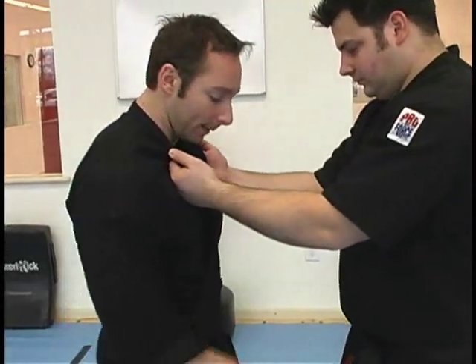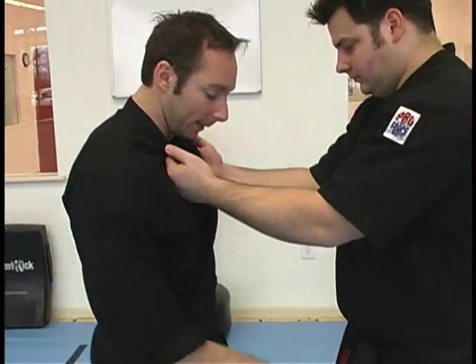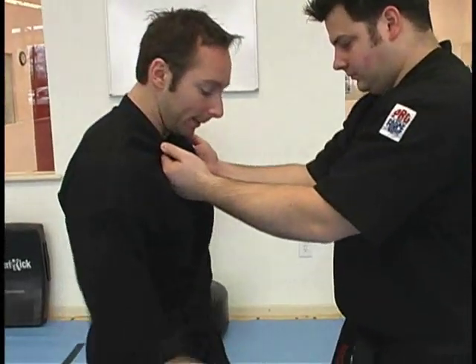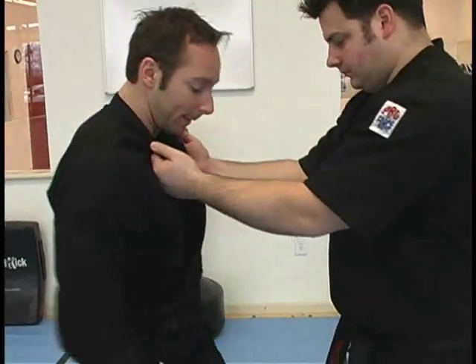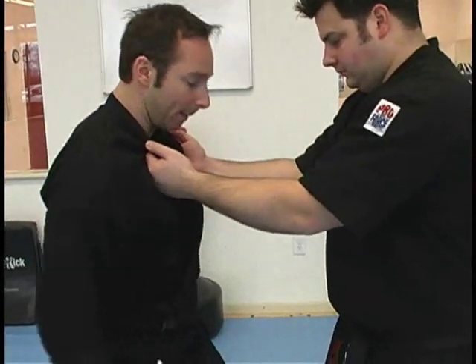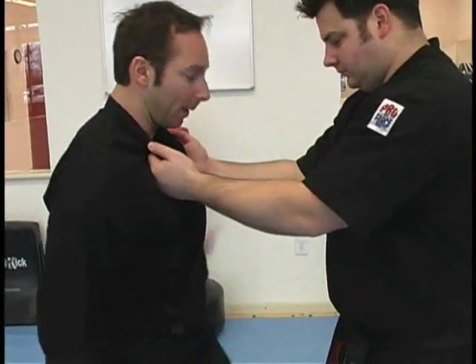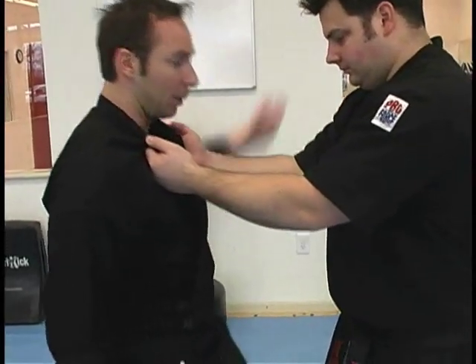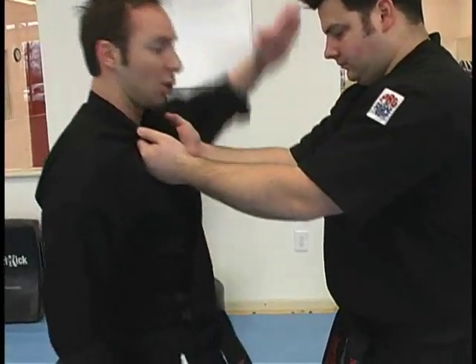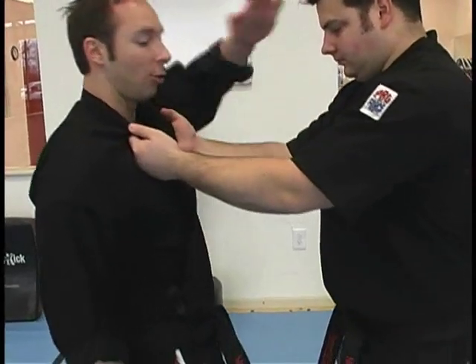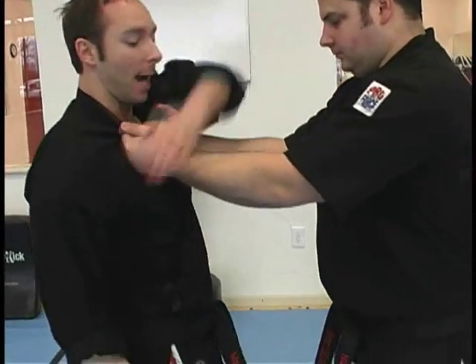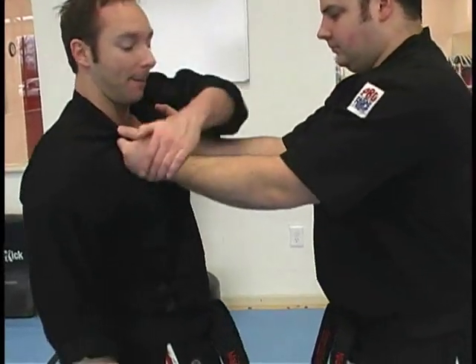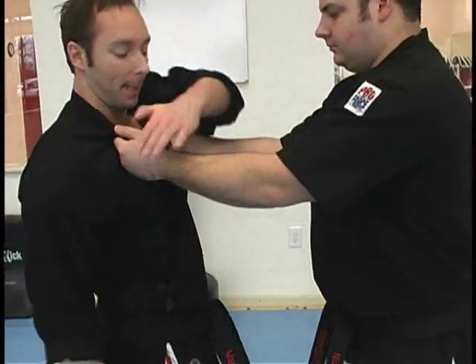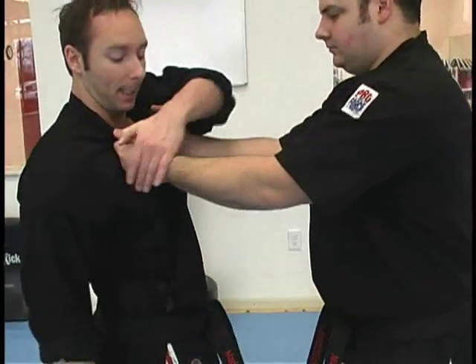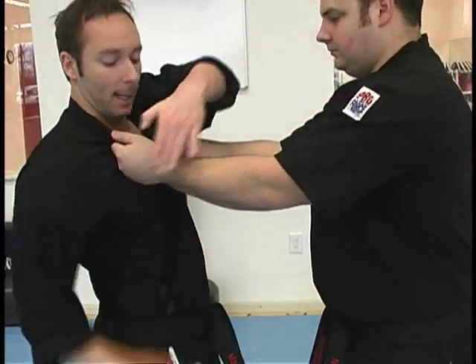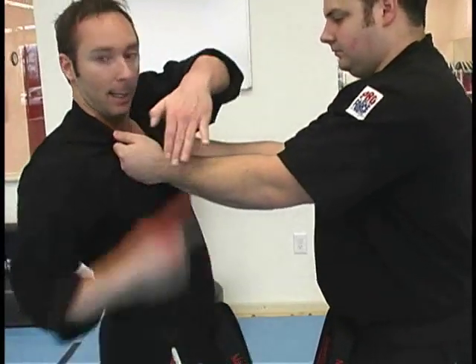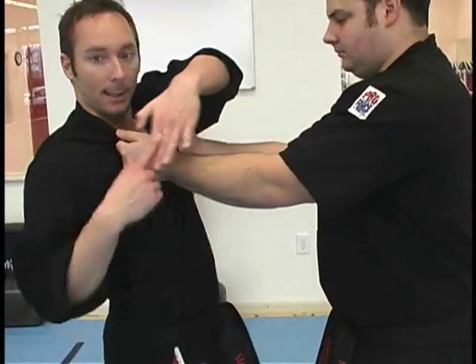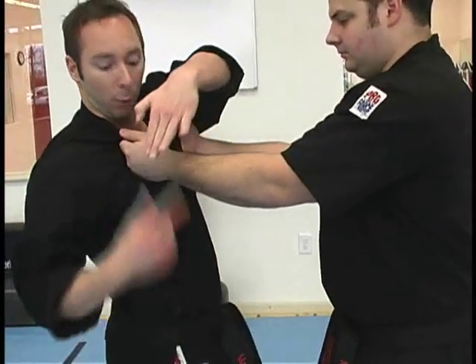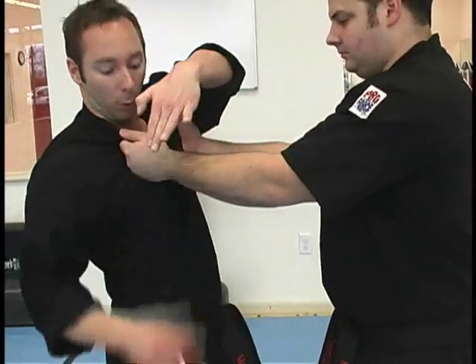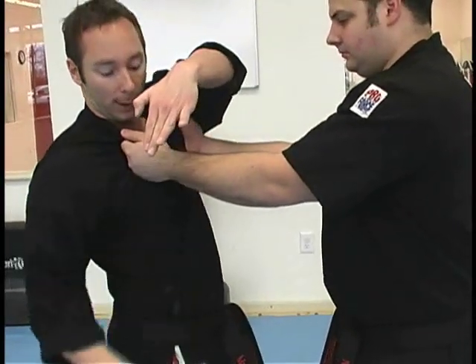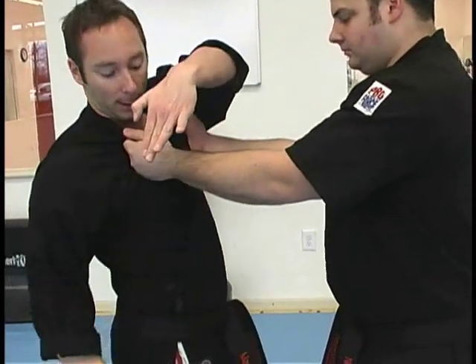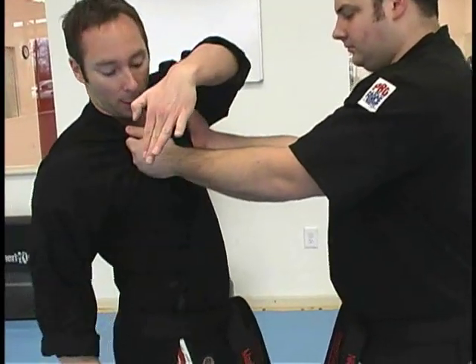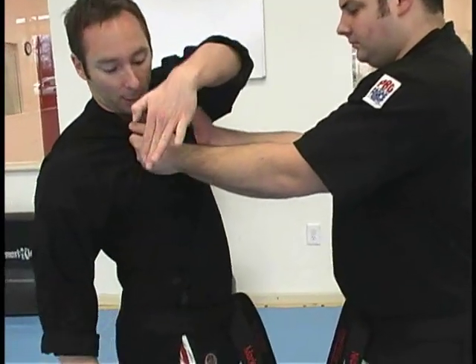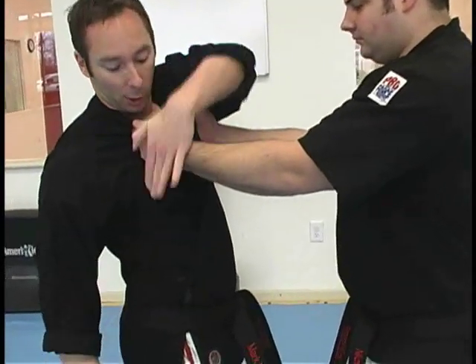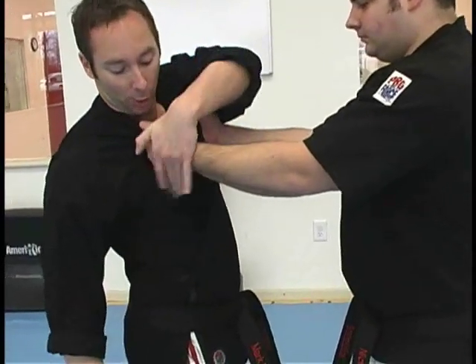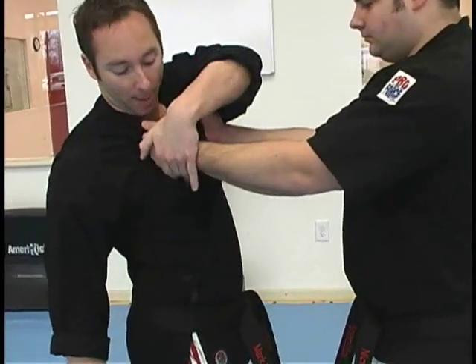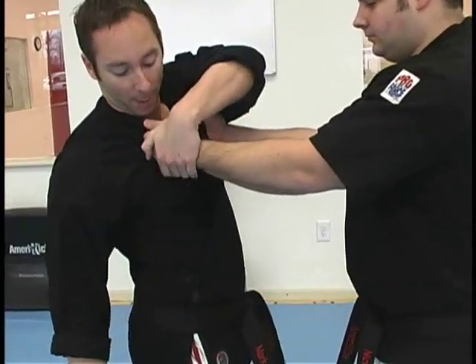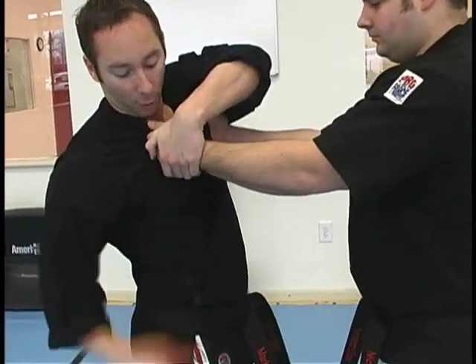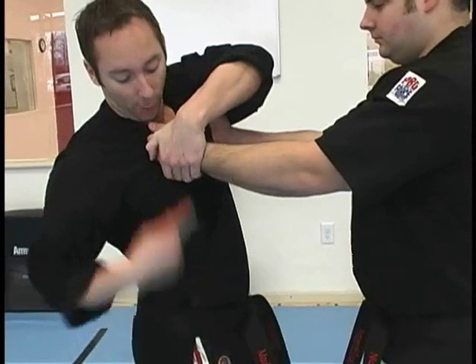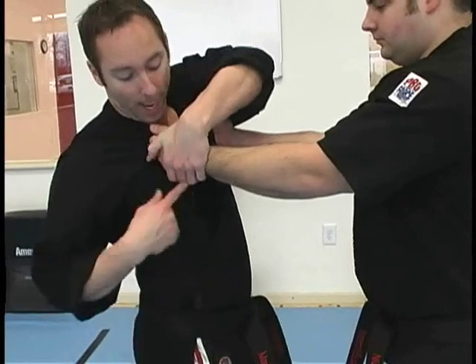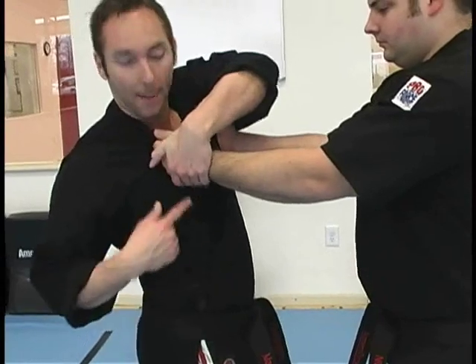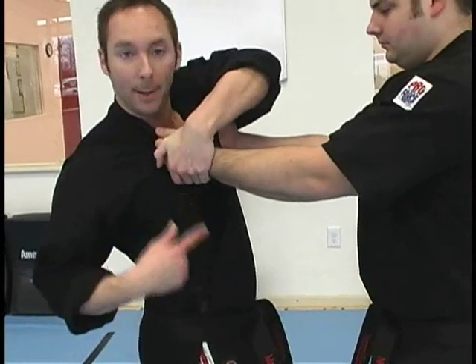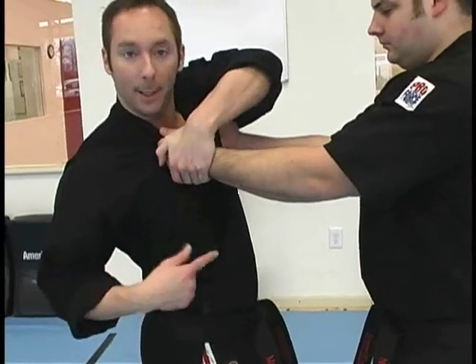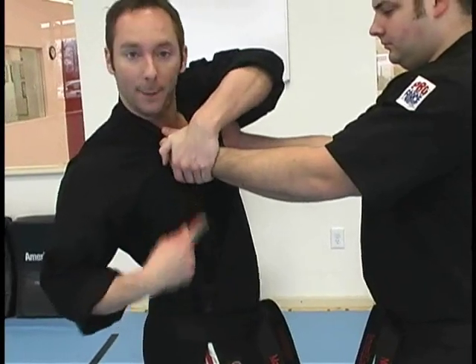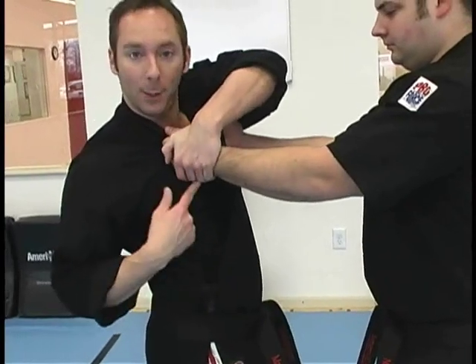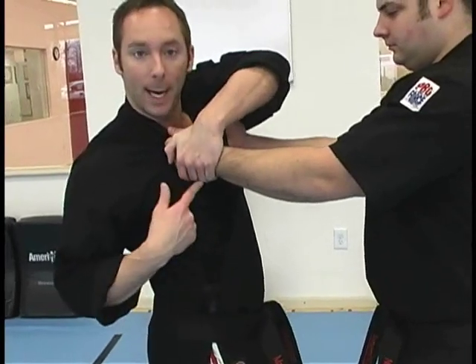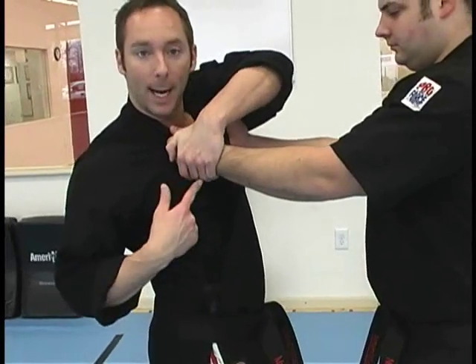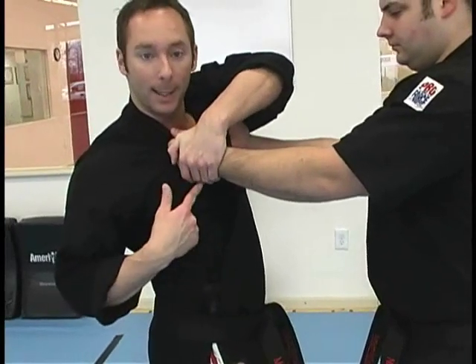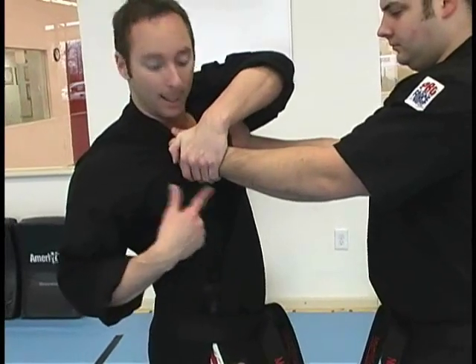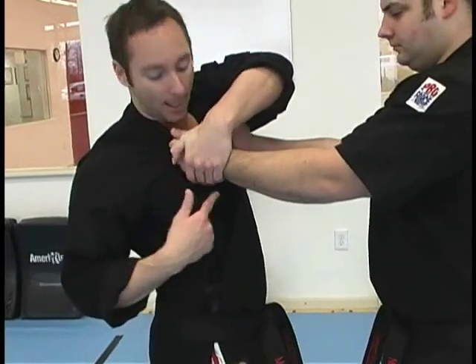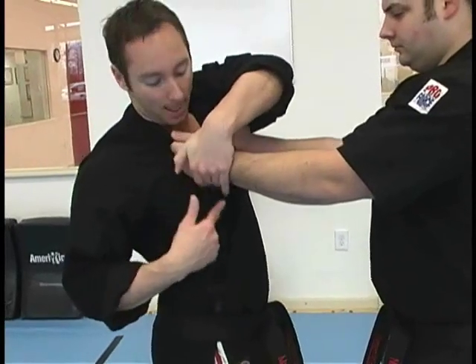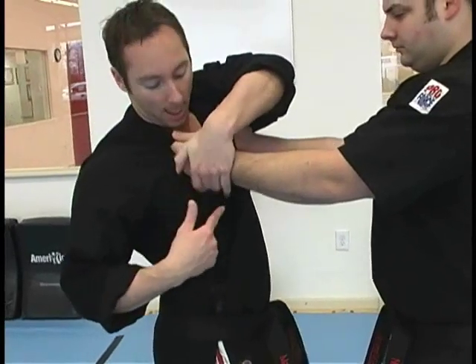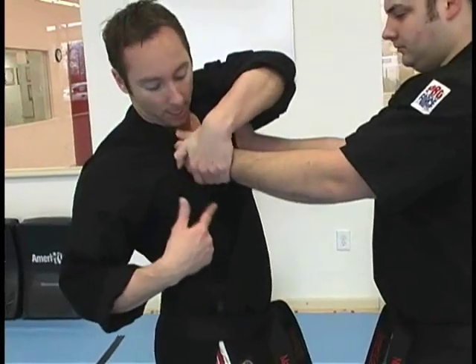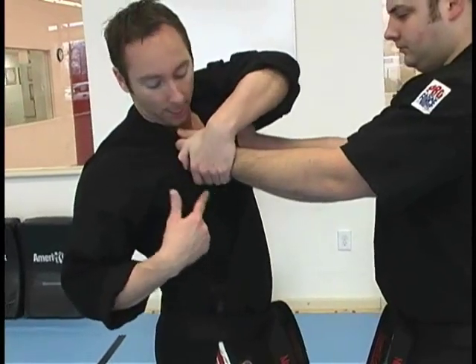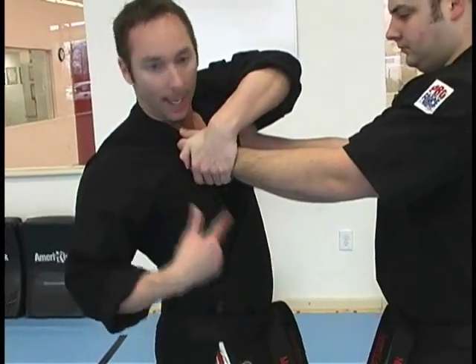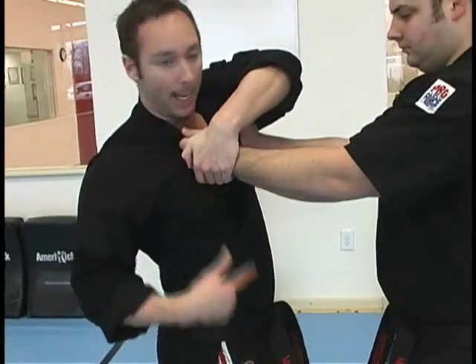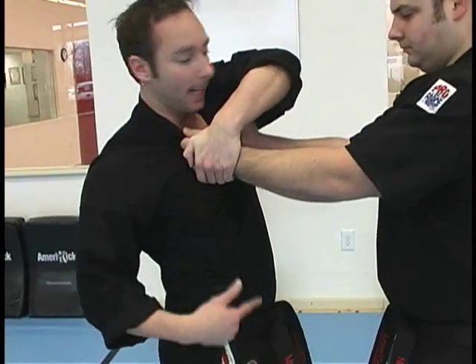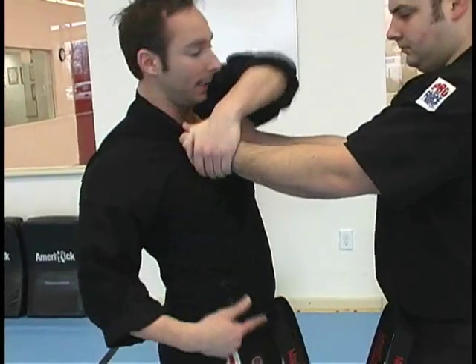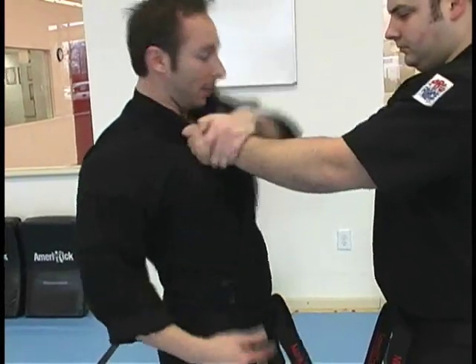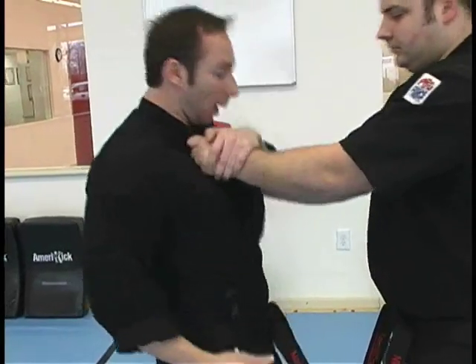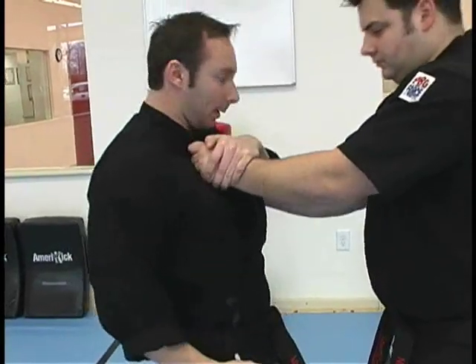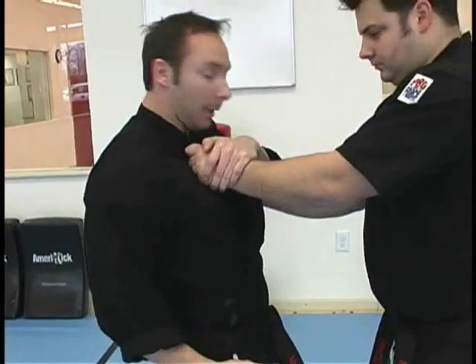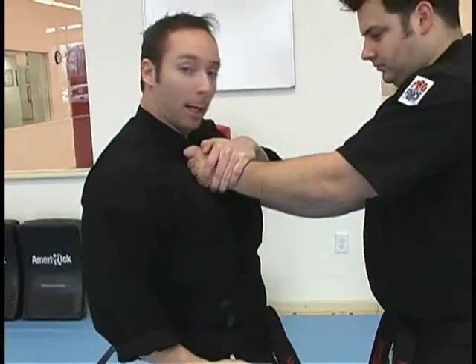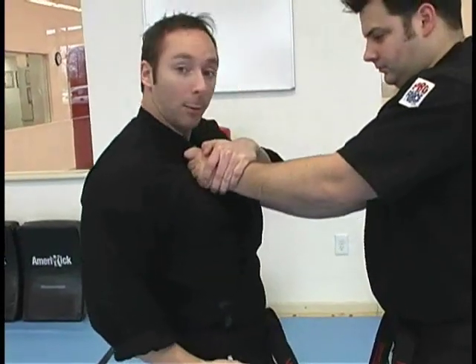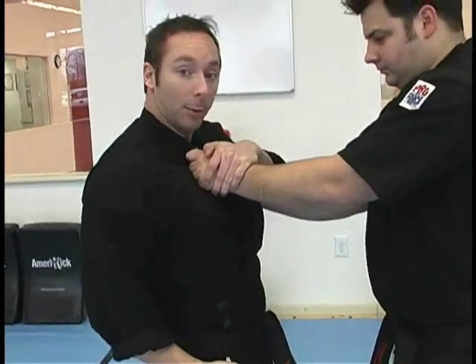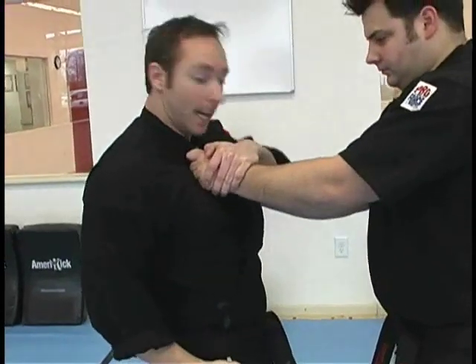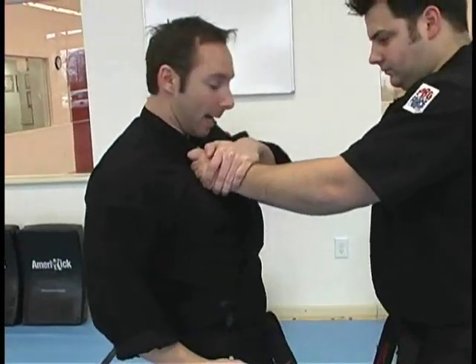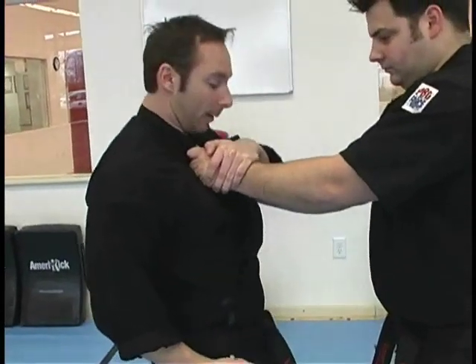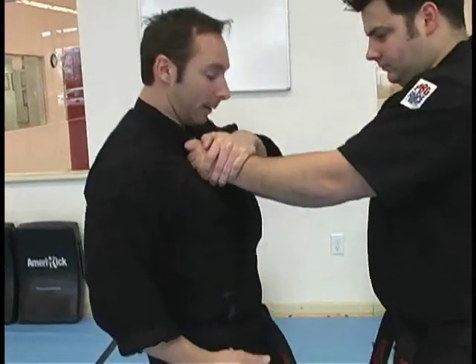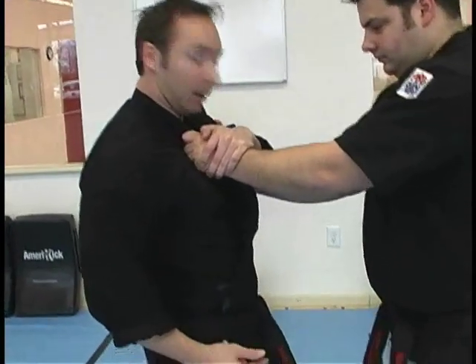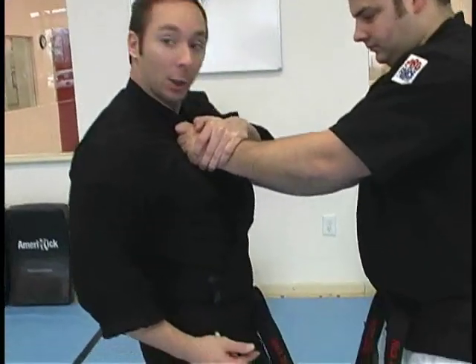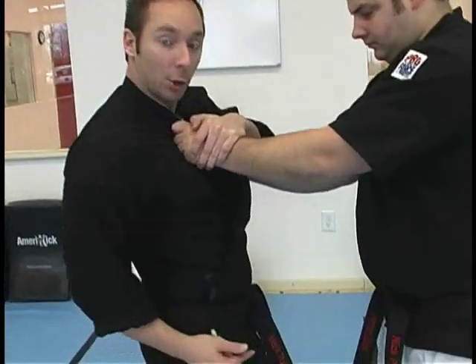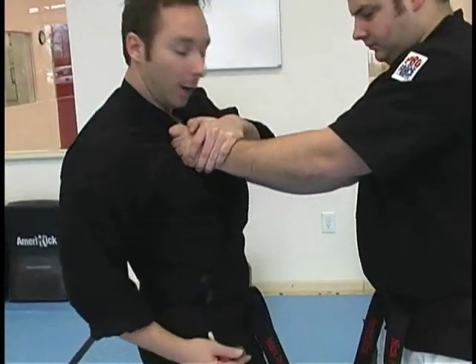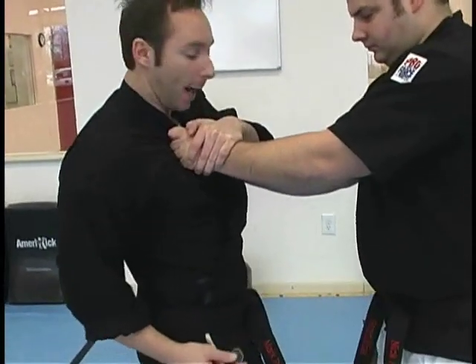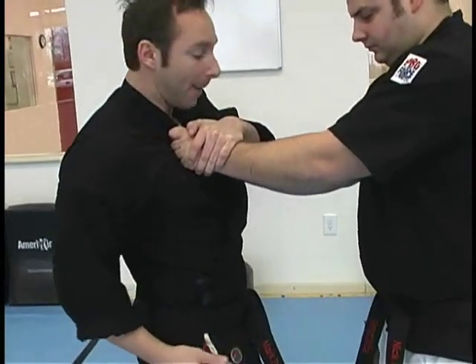As I step, I'm trapping. It's important to trap and grab, if you can, under the hand and tuck the elbow down. It's a good trap.